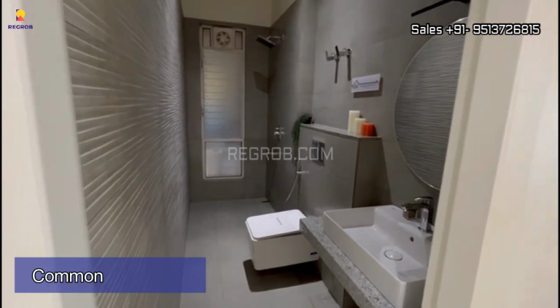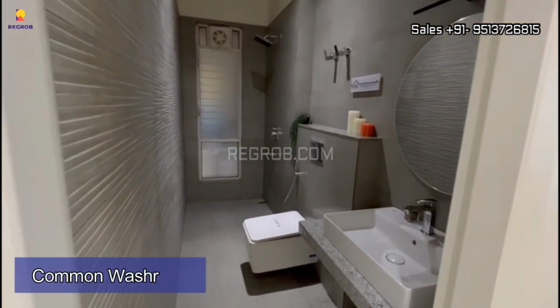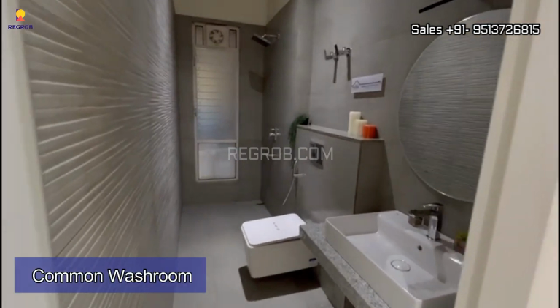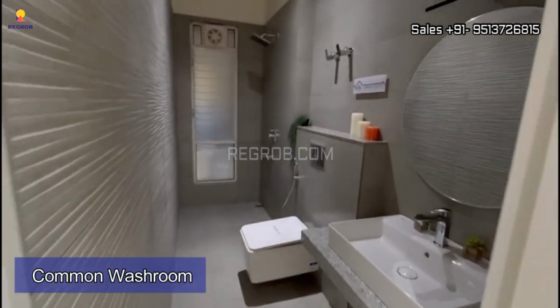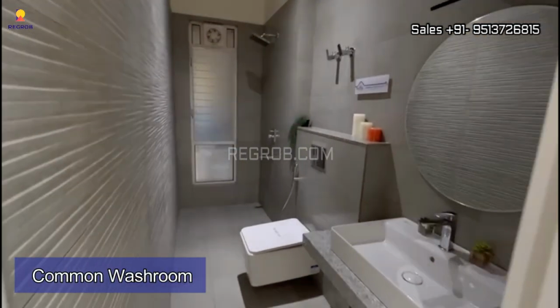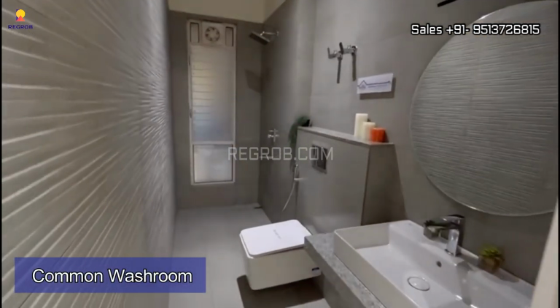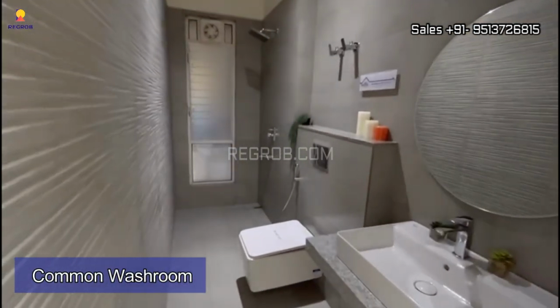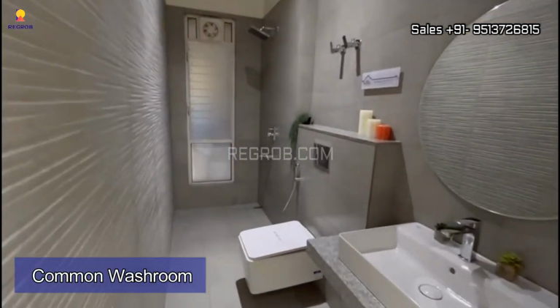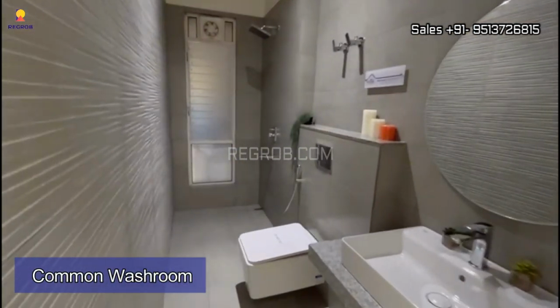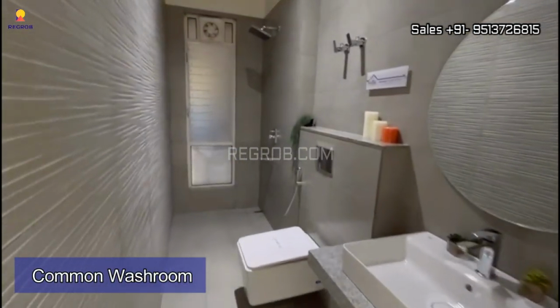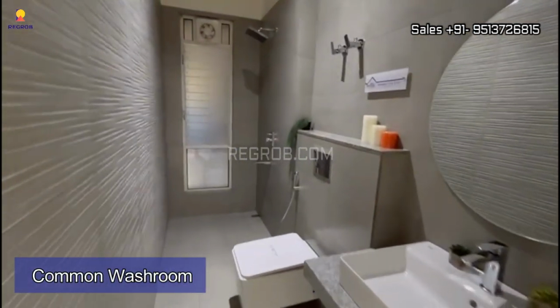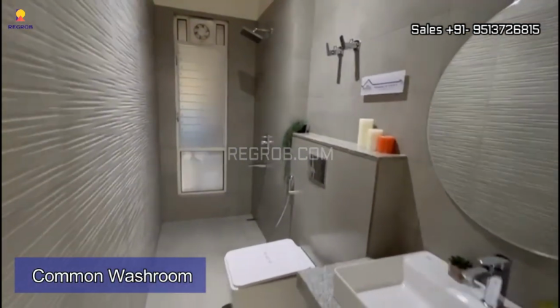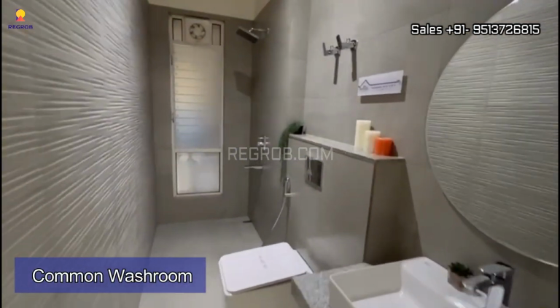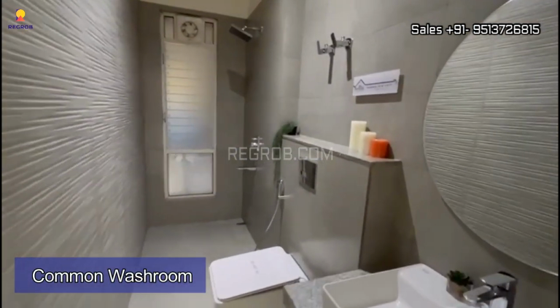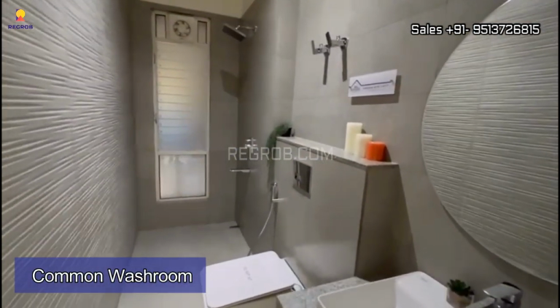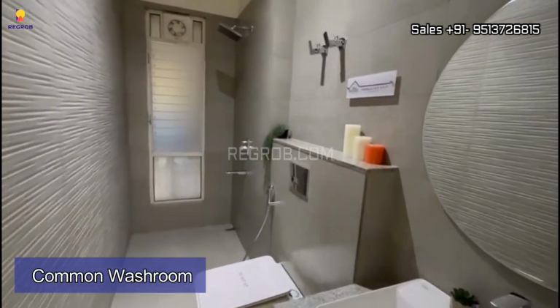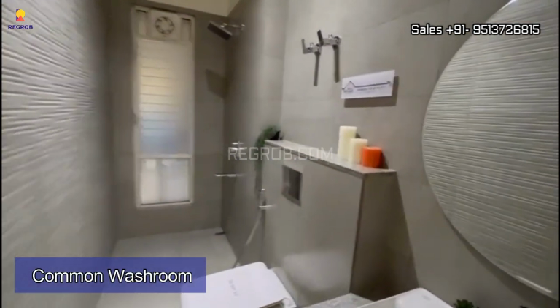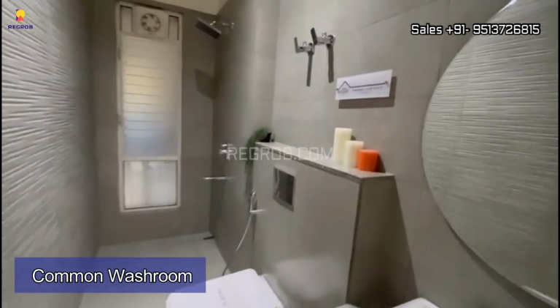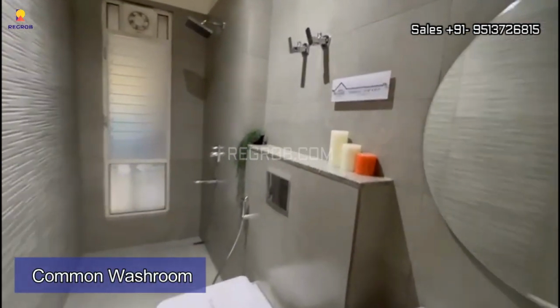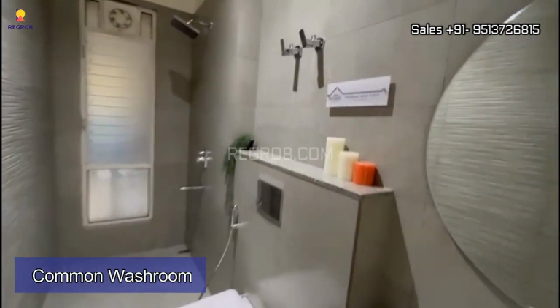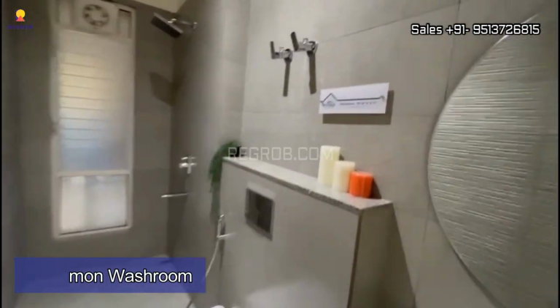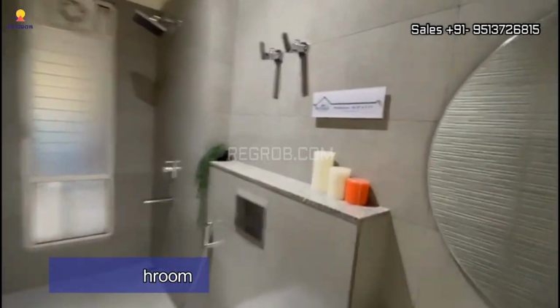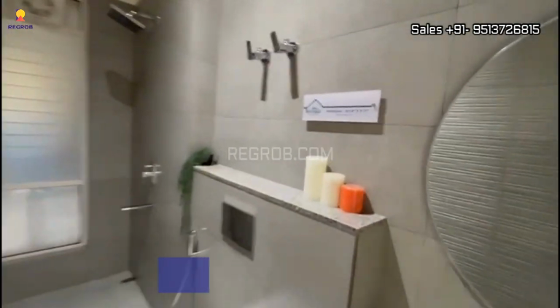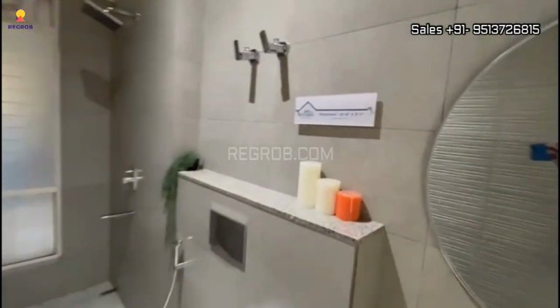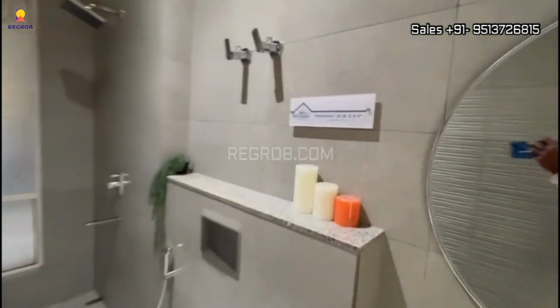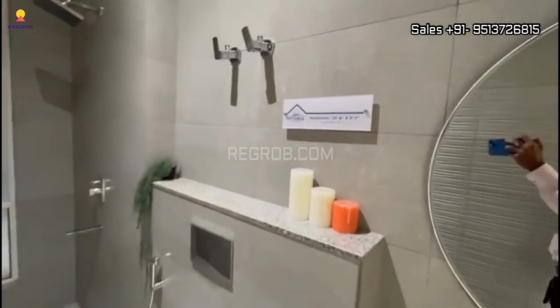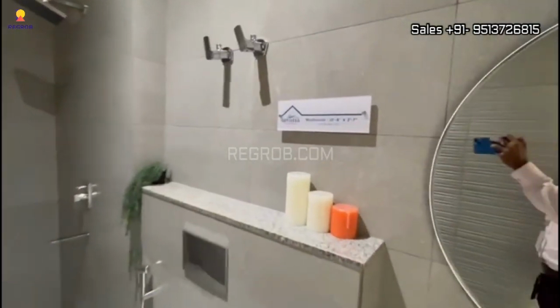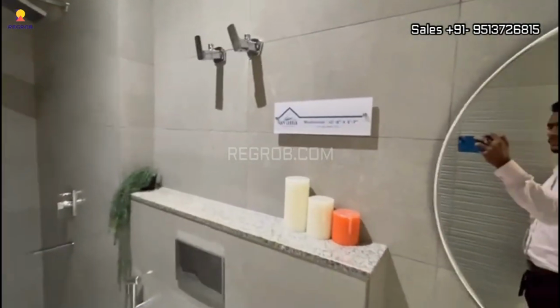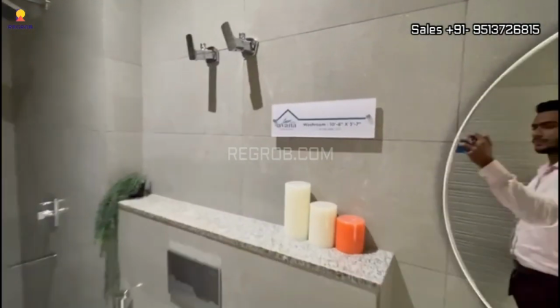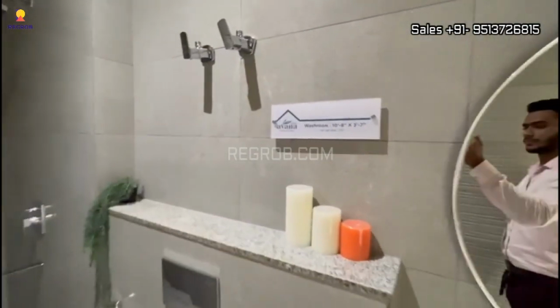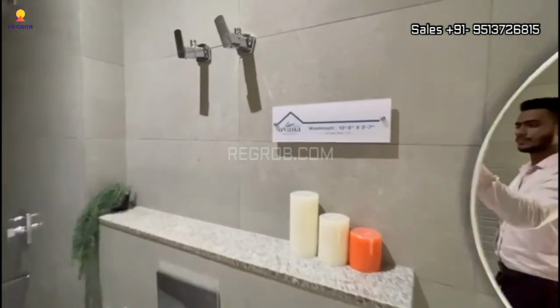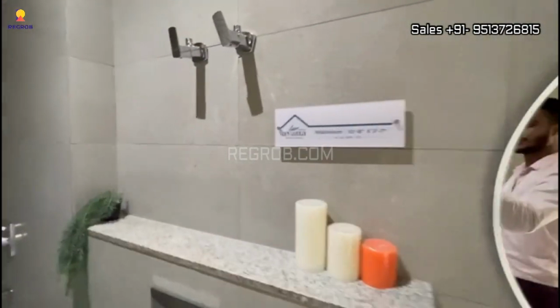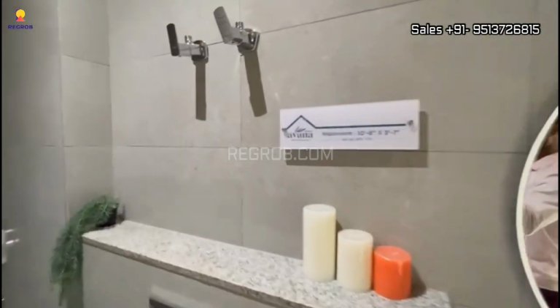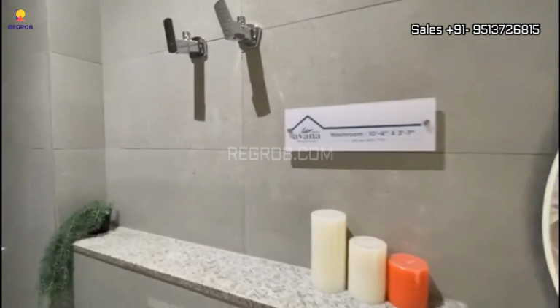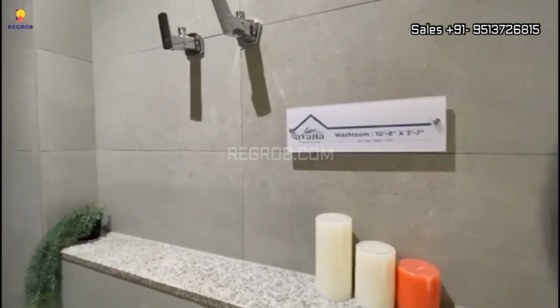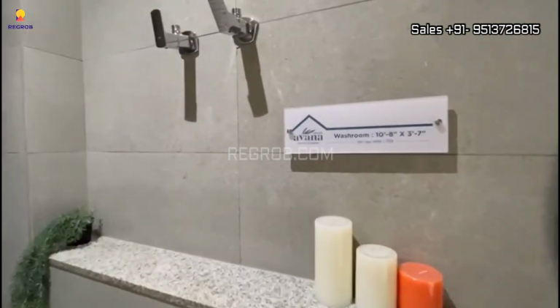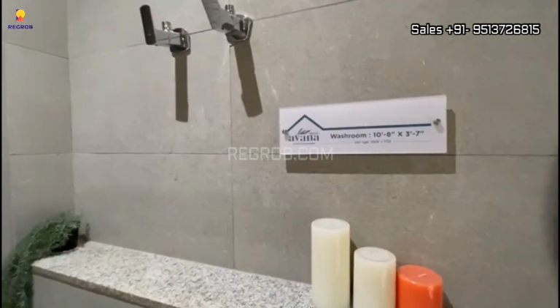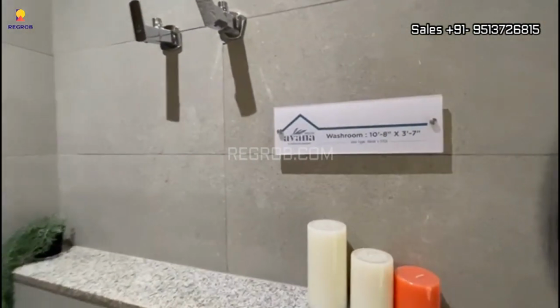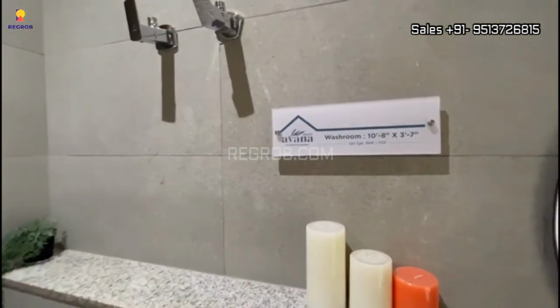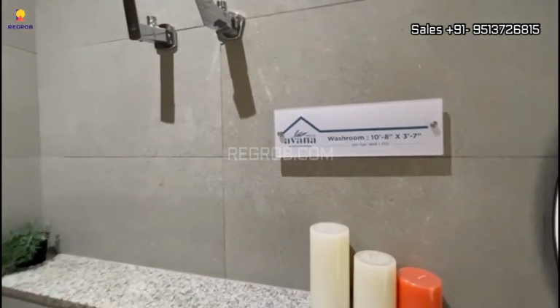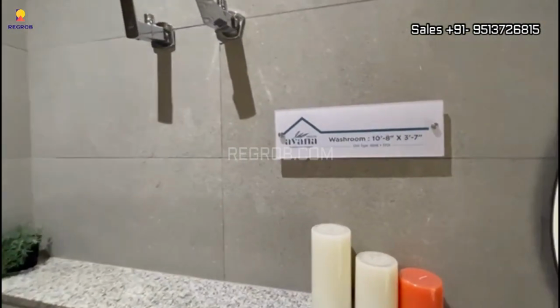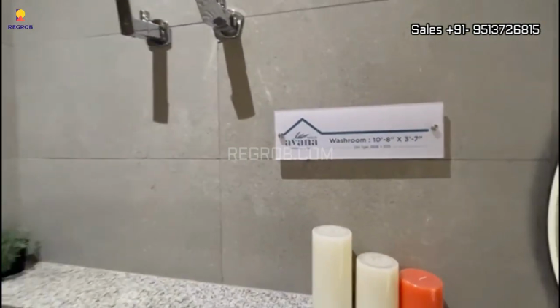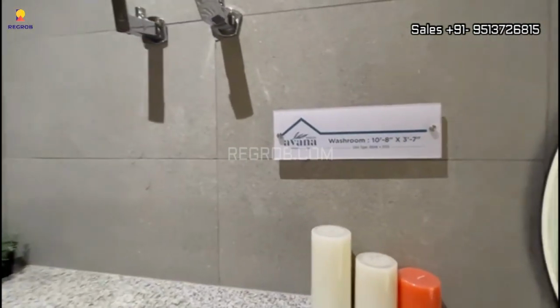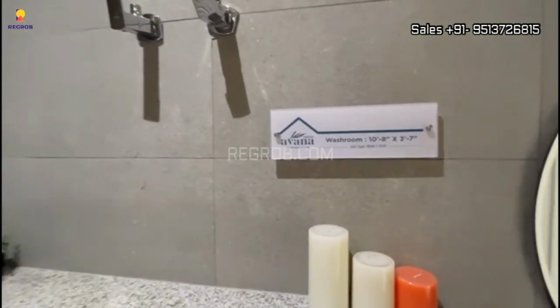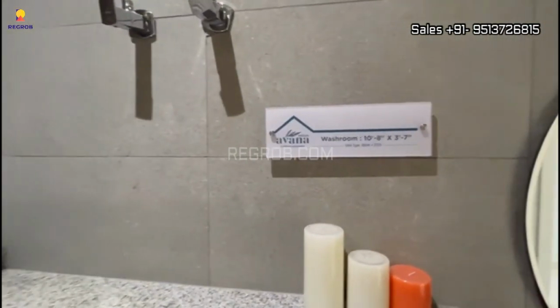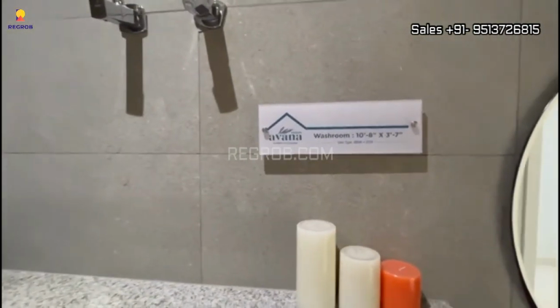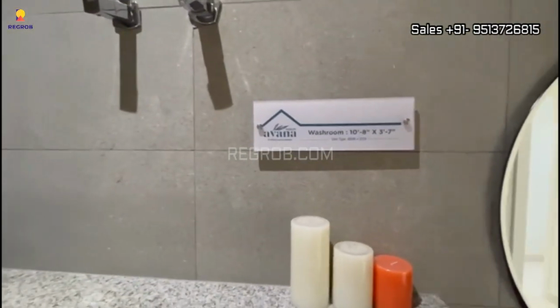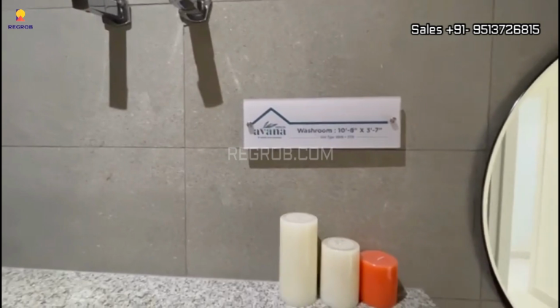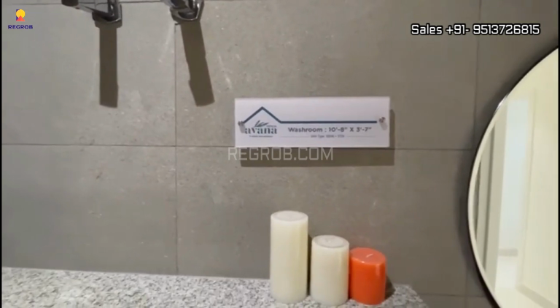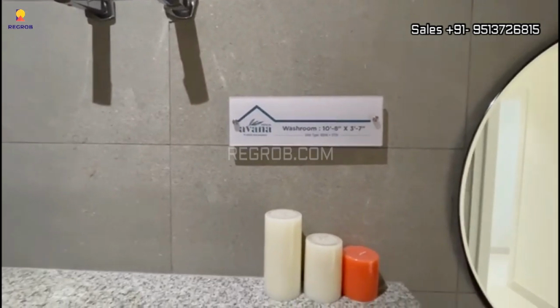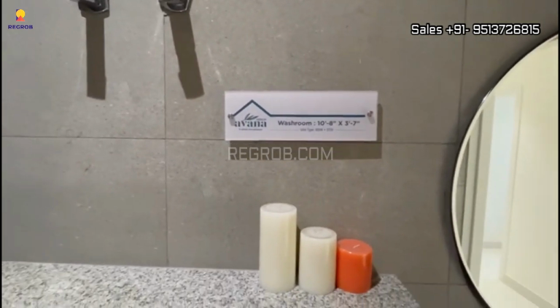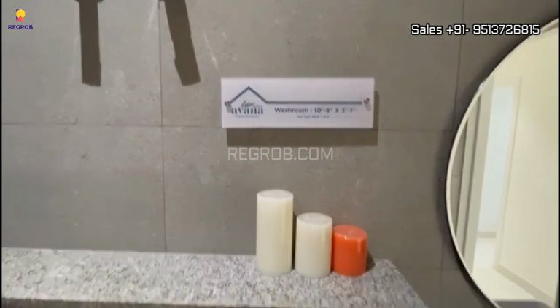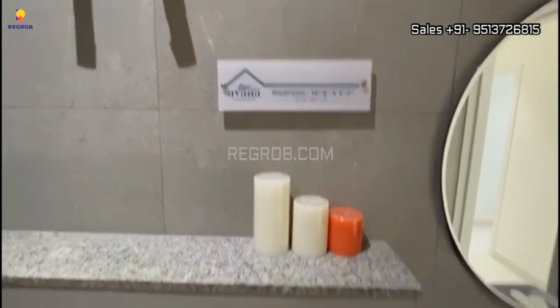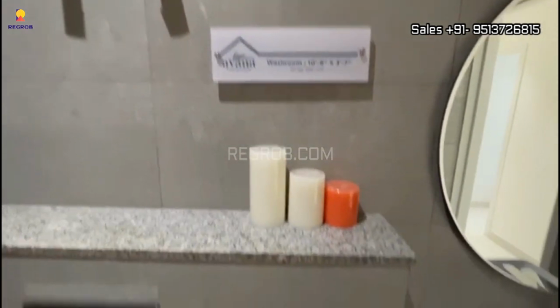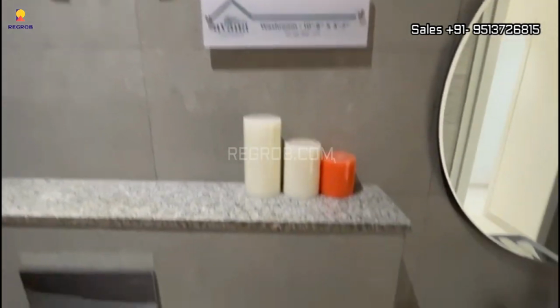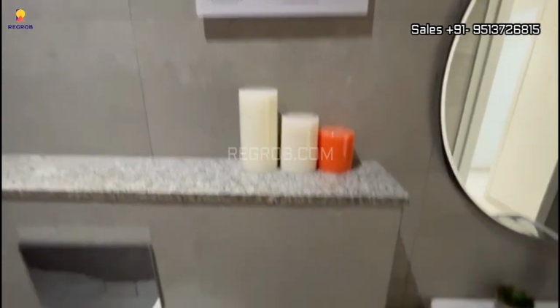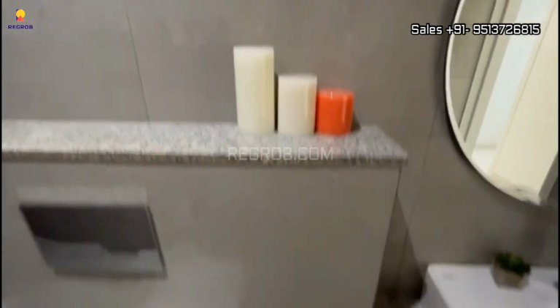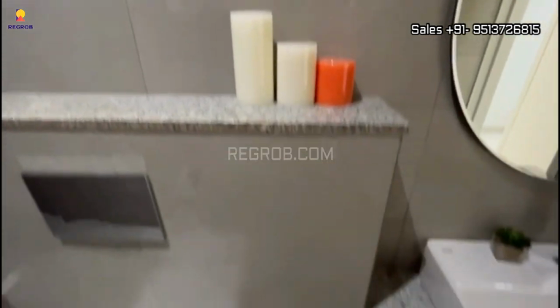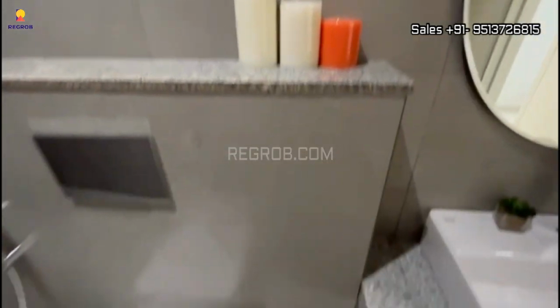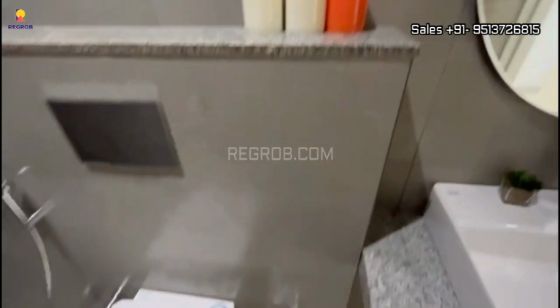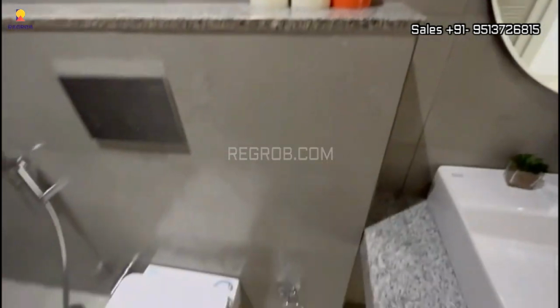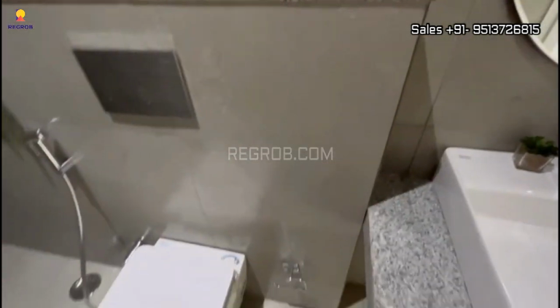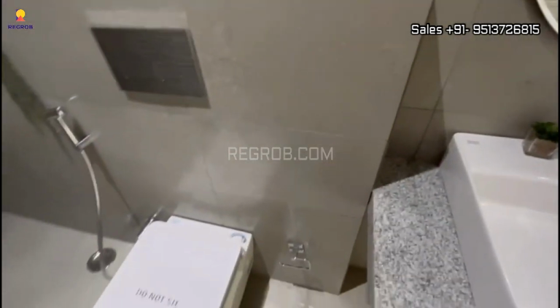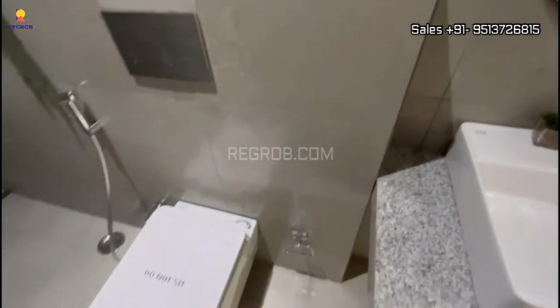Now this is the common washroom. In all the washrooms you will get western style sanitary fittings of premium quality.